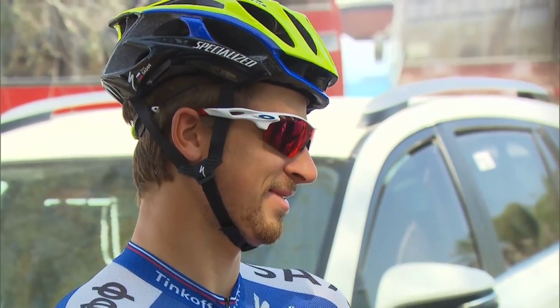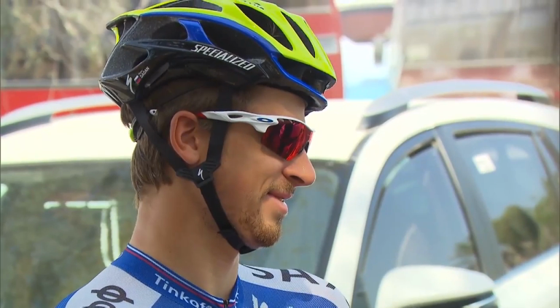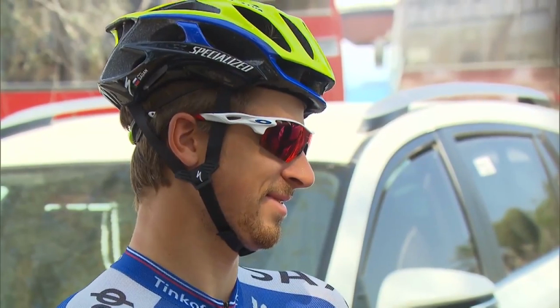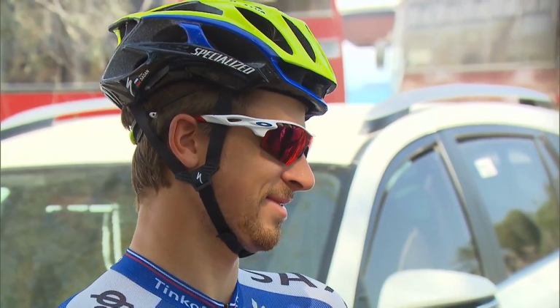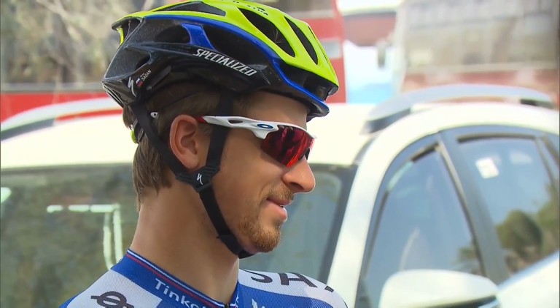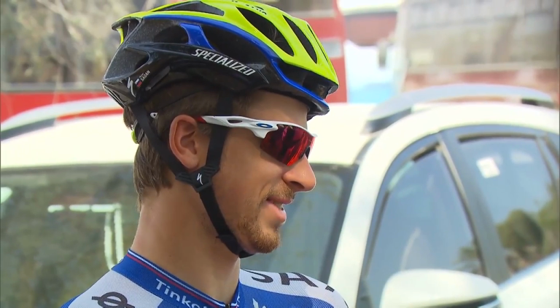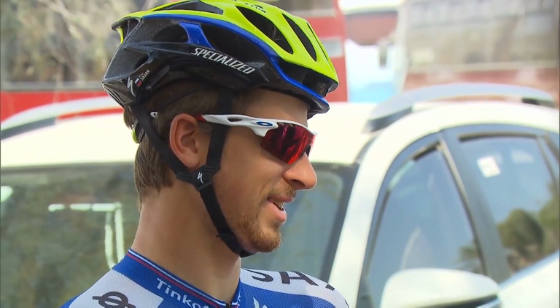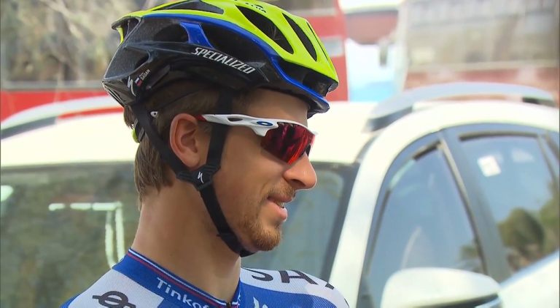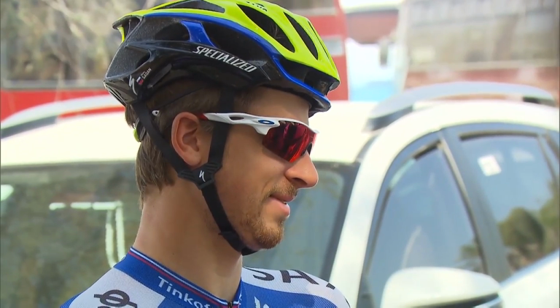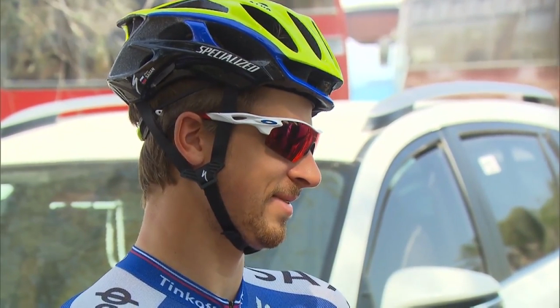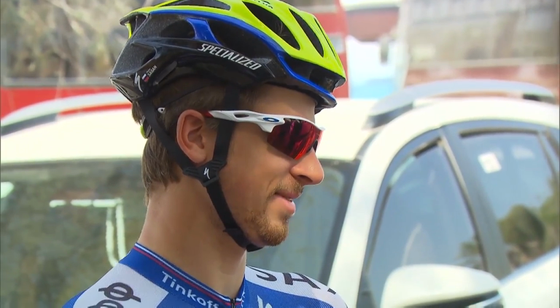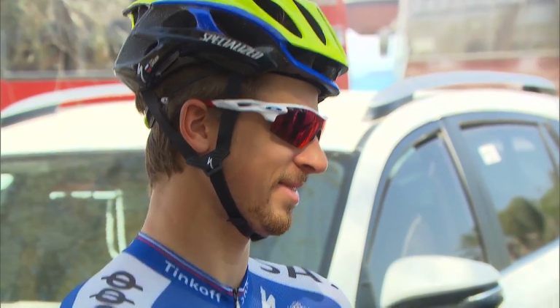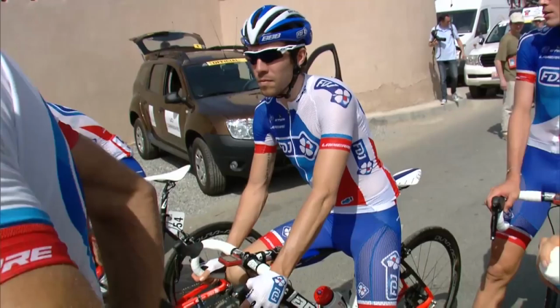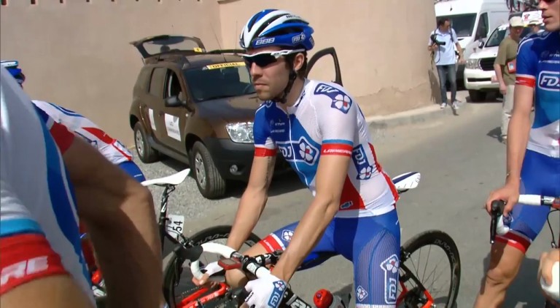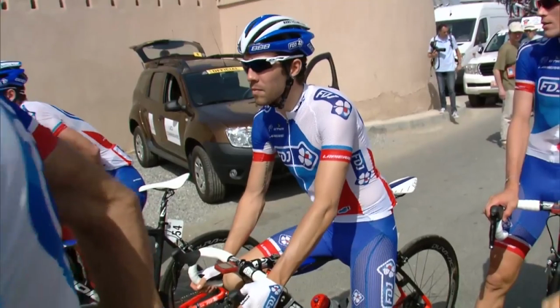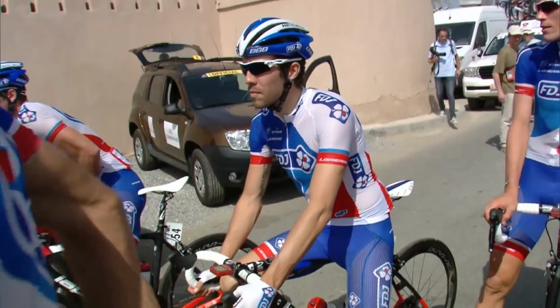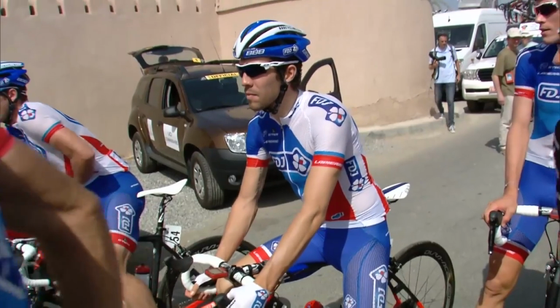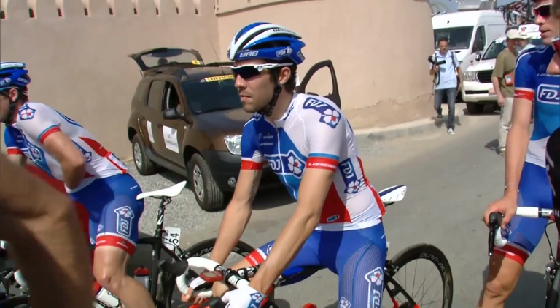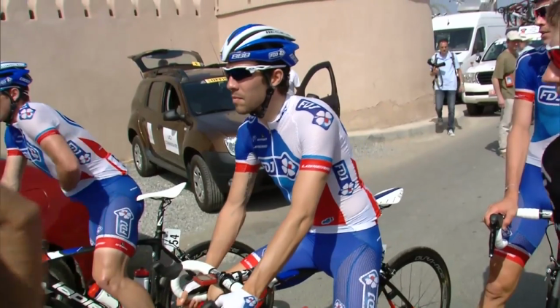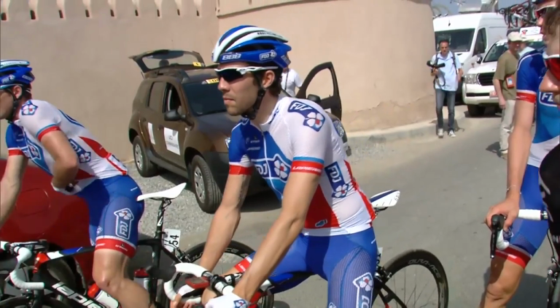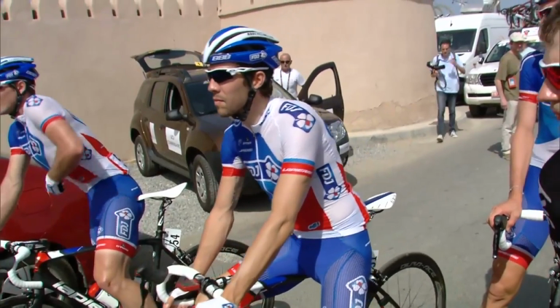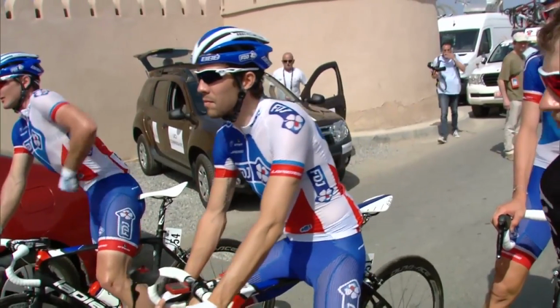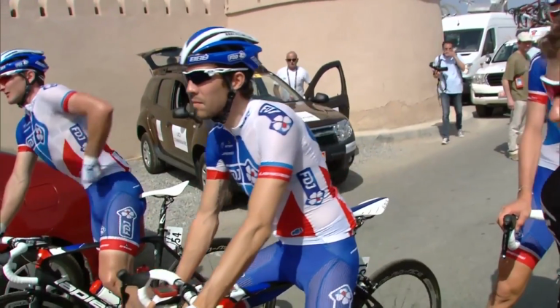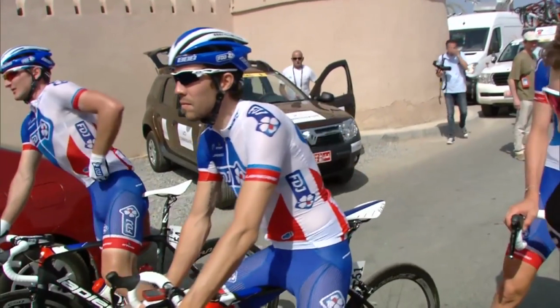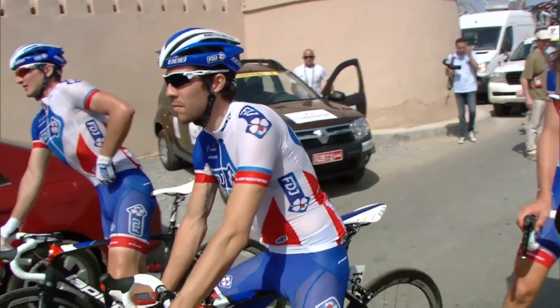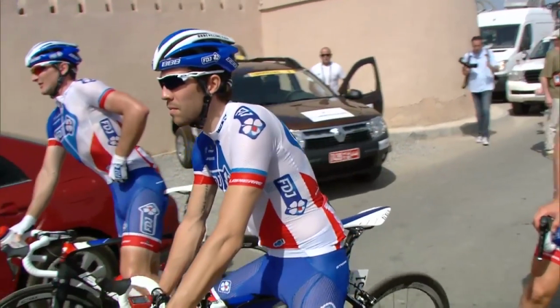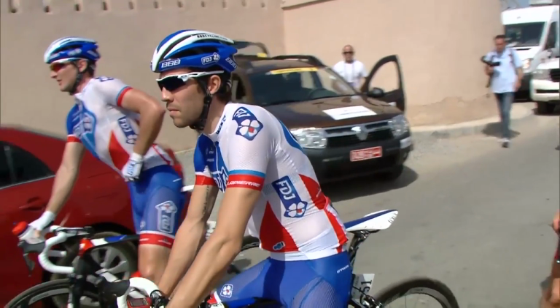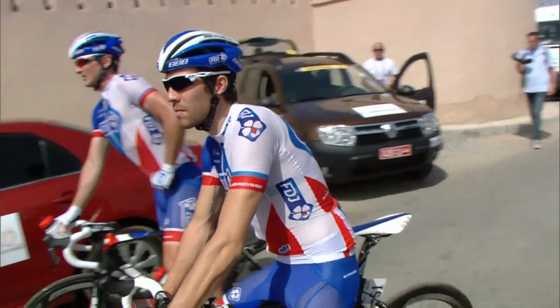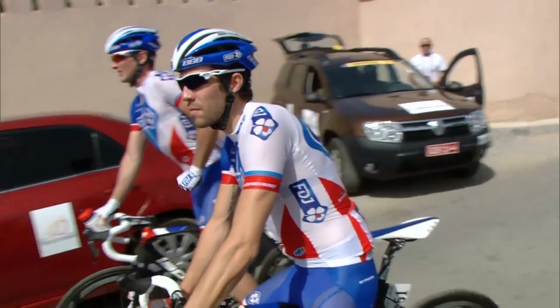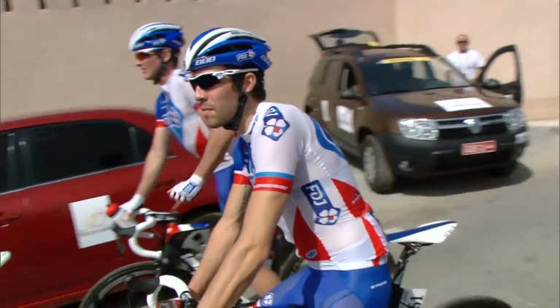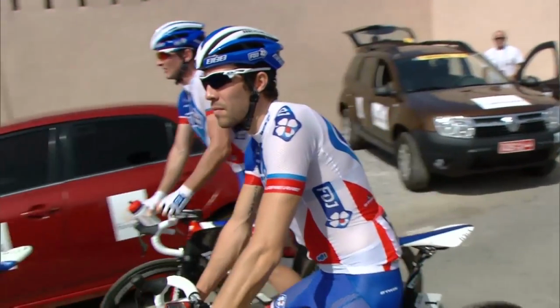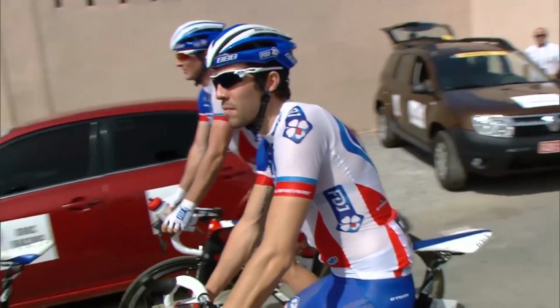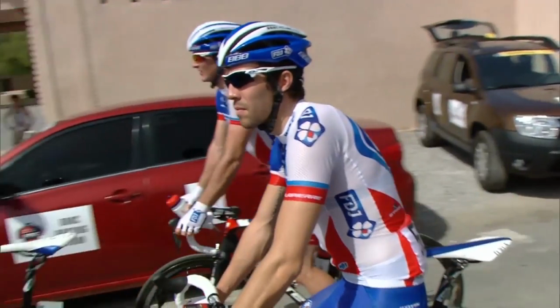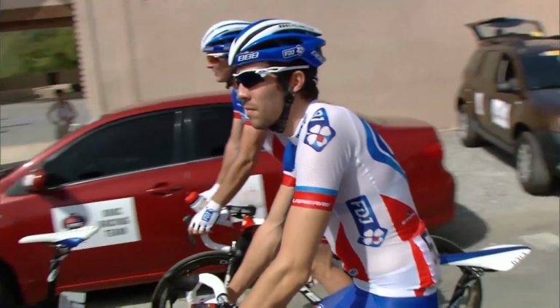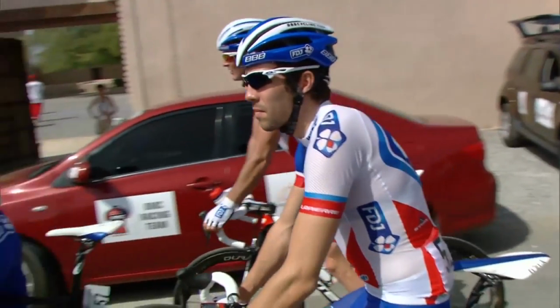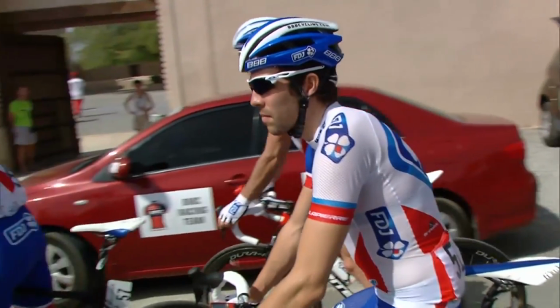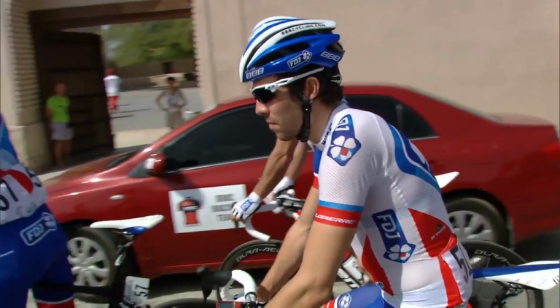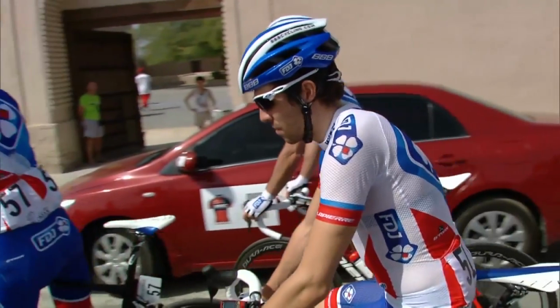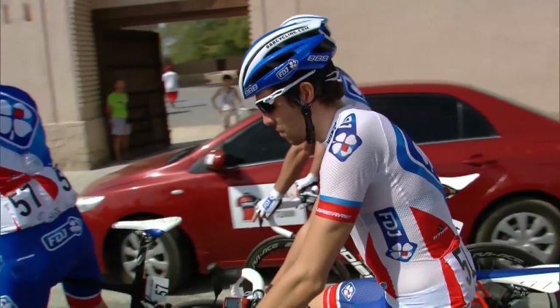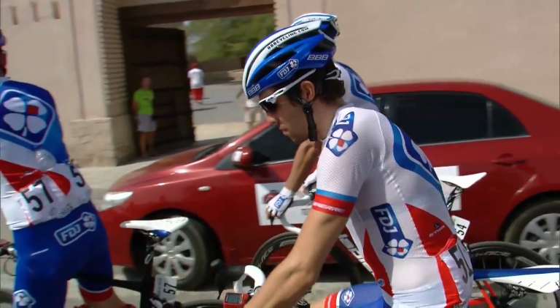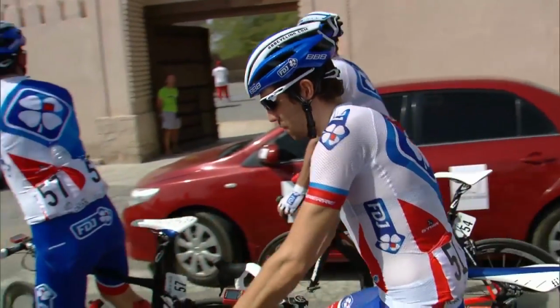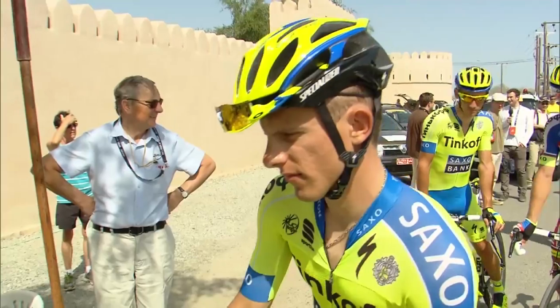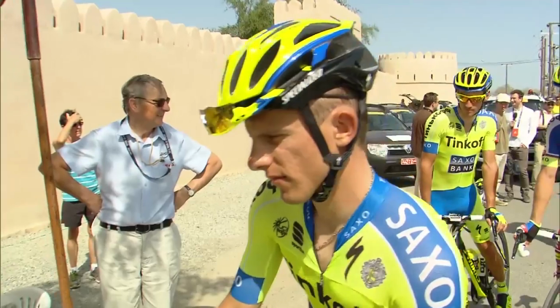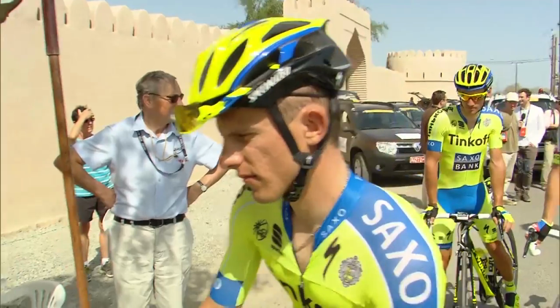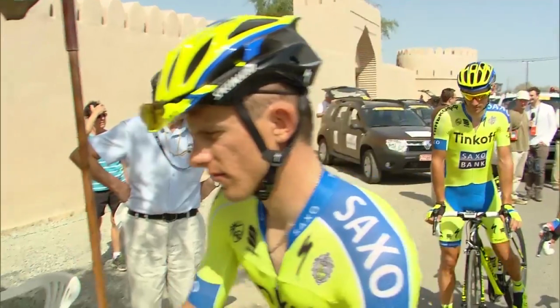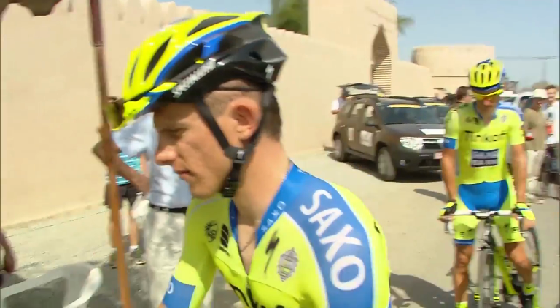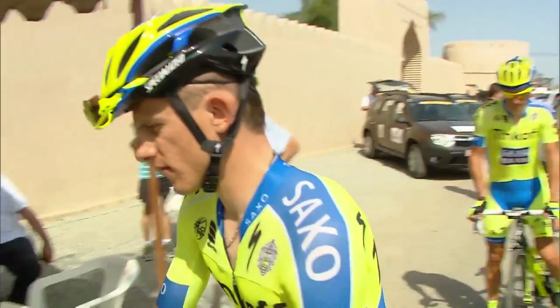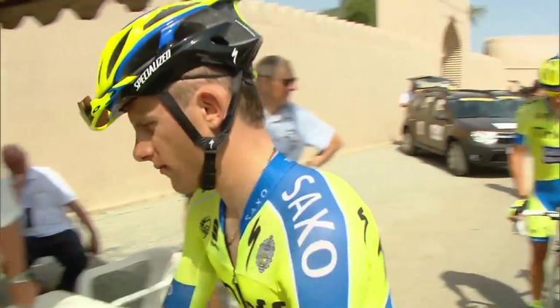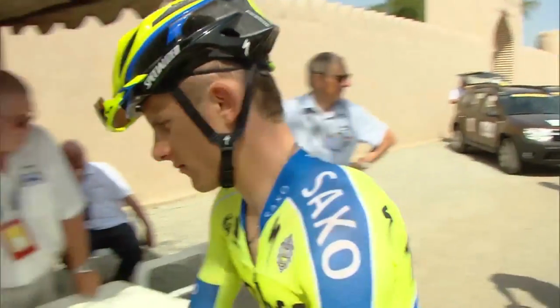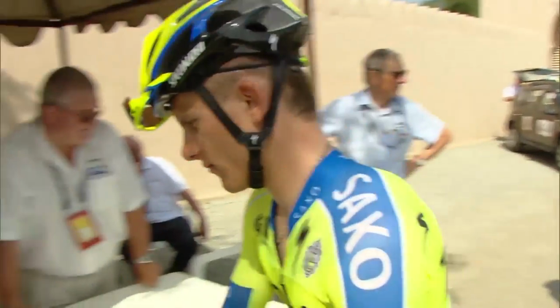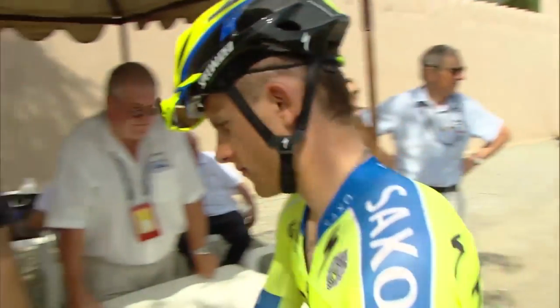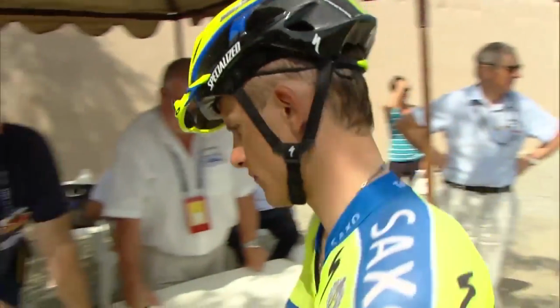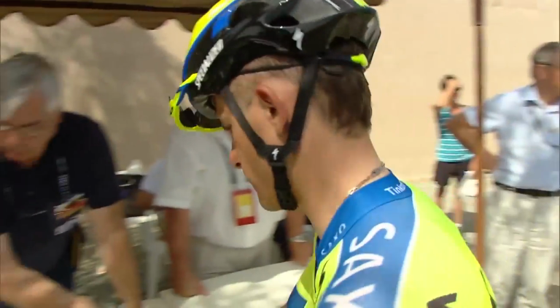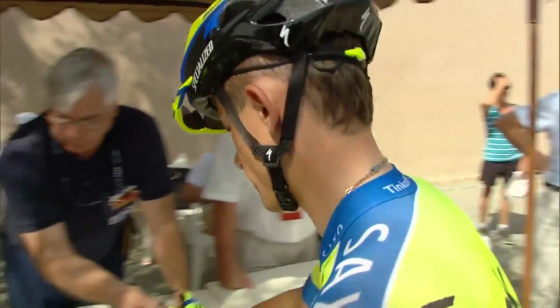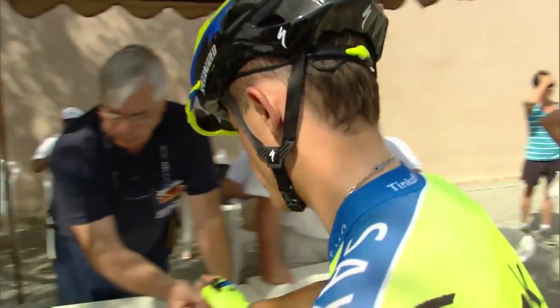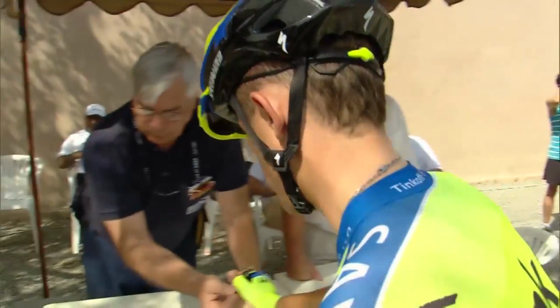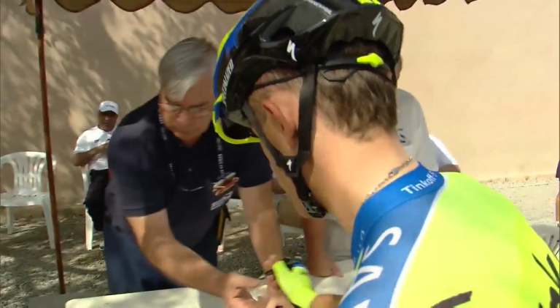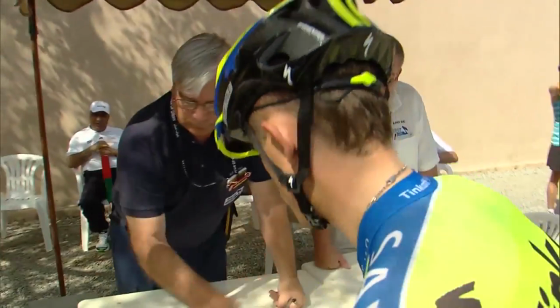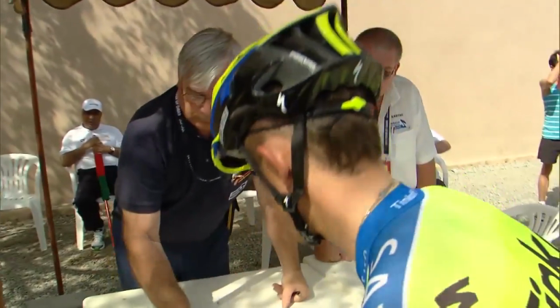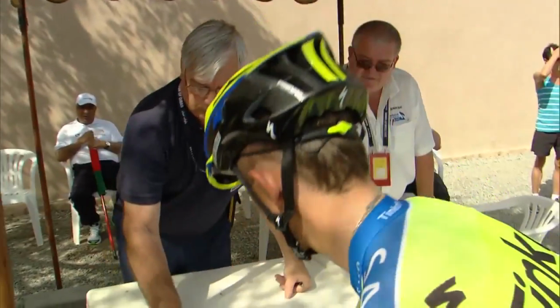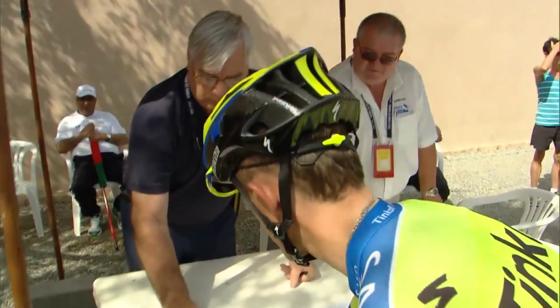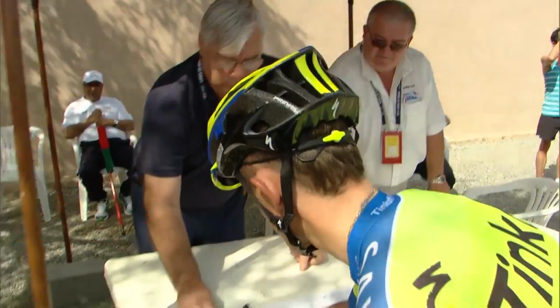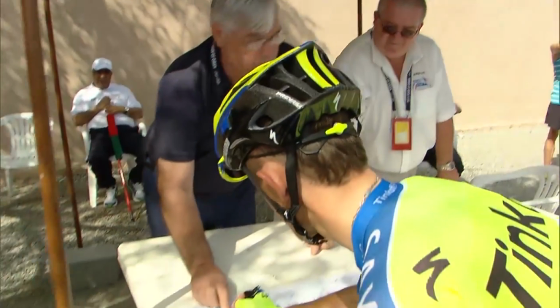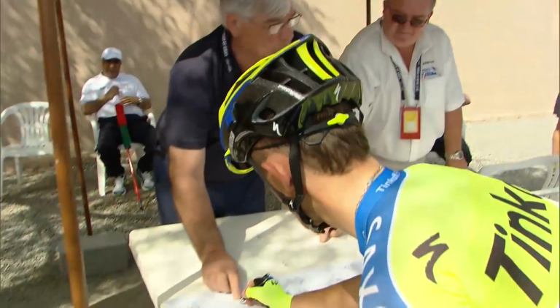Reigning champion Chris Froome has chosen Andalusia over Oman to begin his season, so that means there'll be a new champion by the time the week is over.